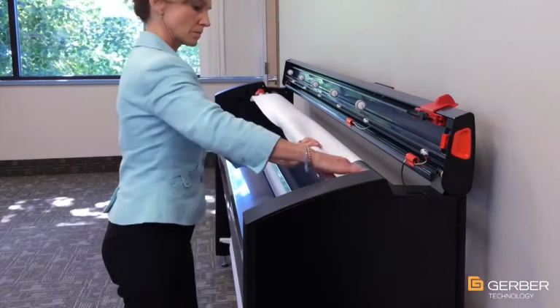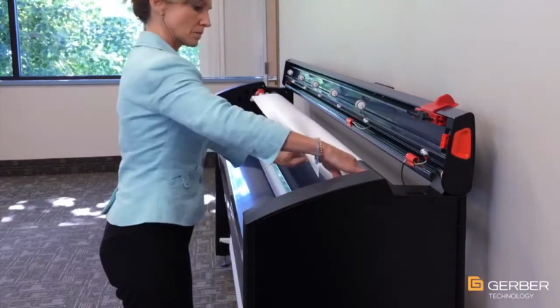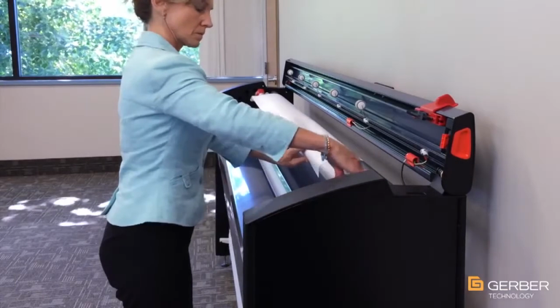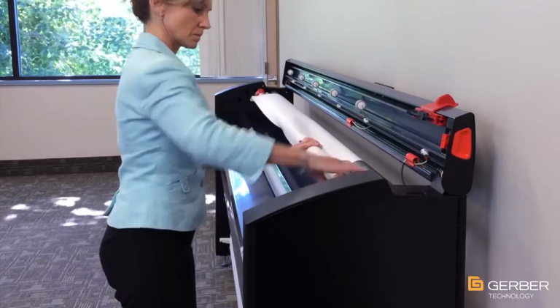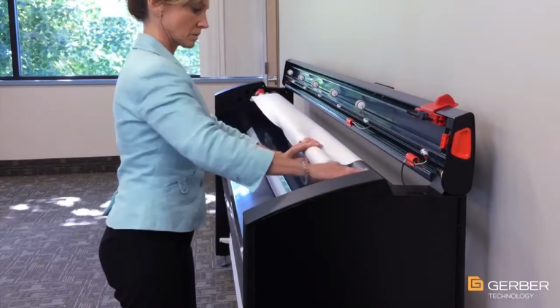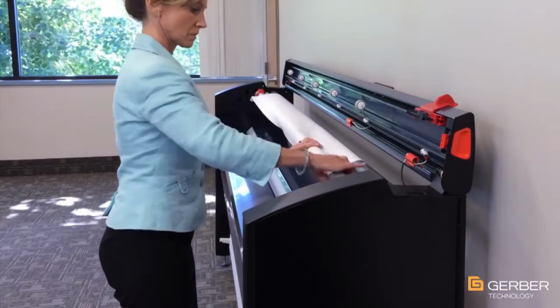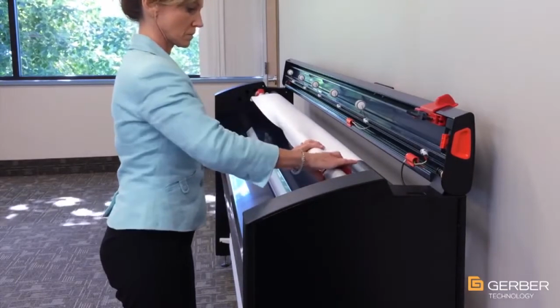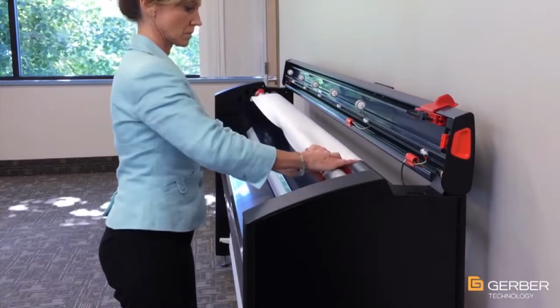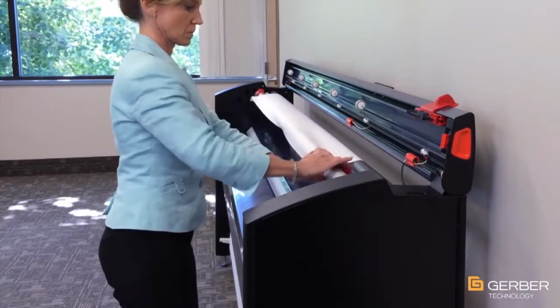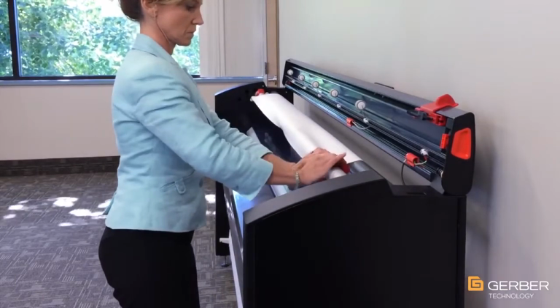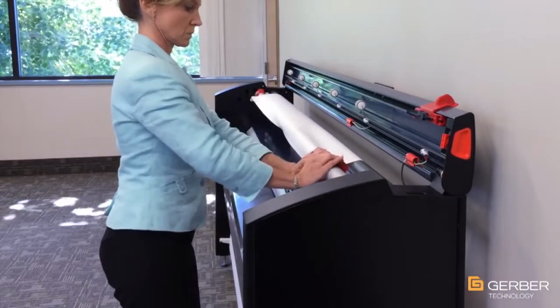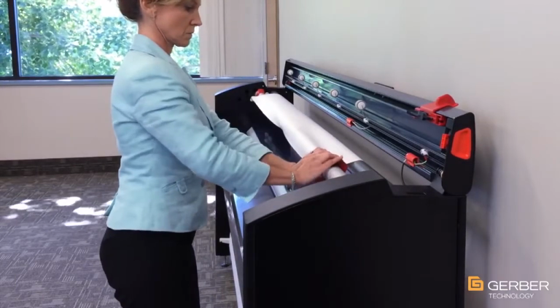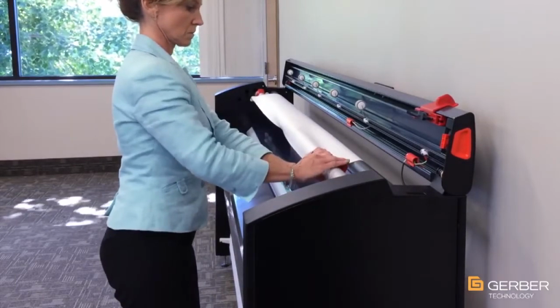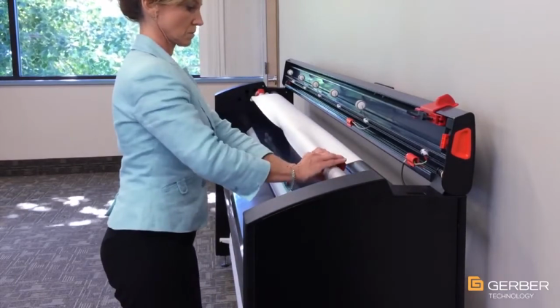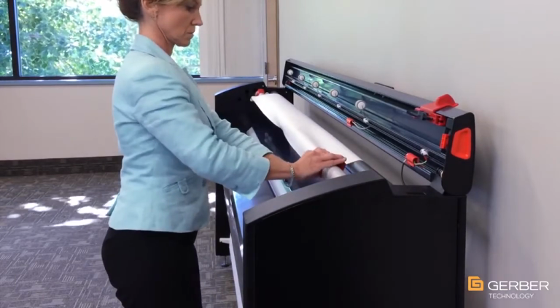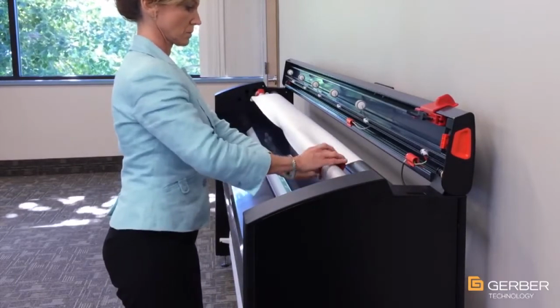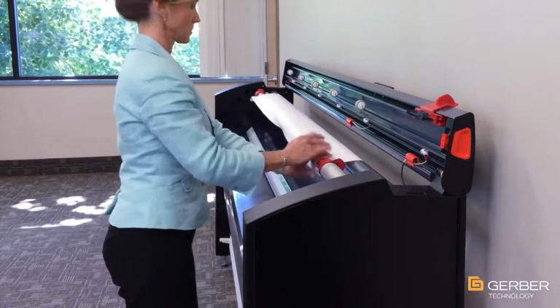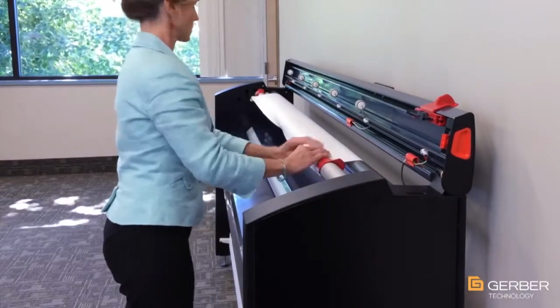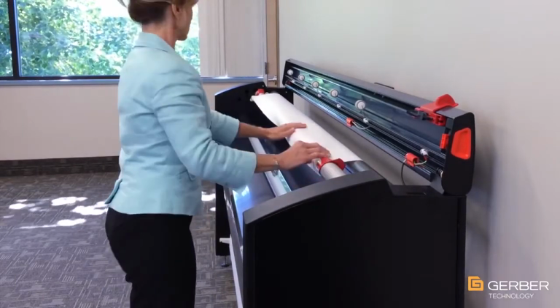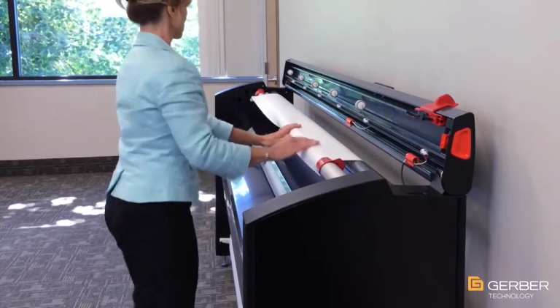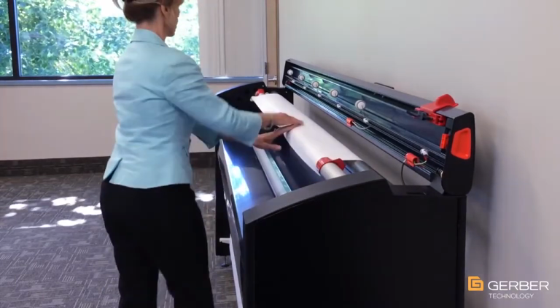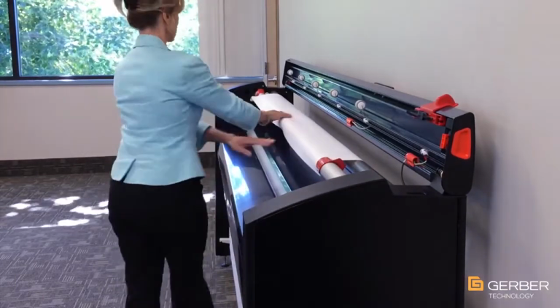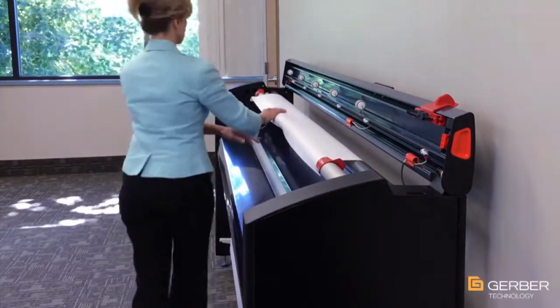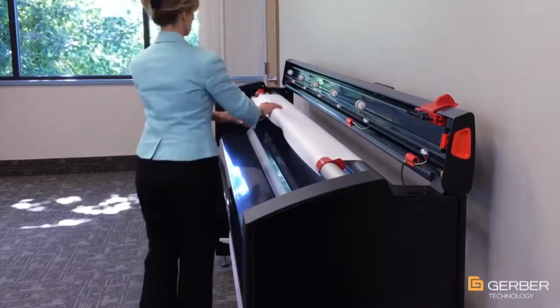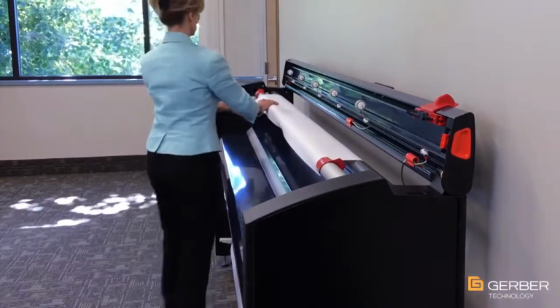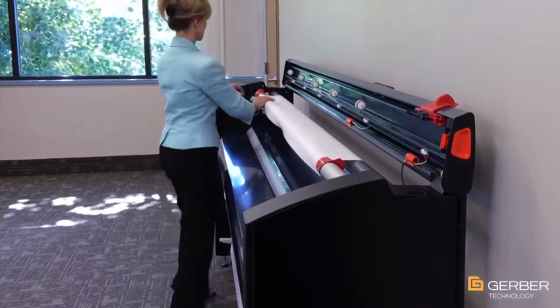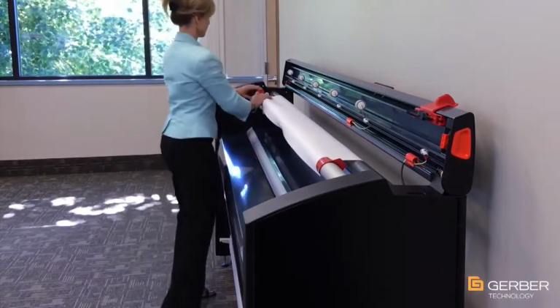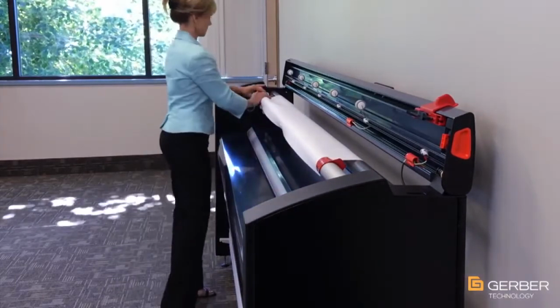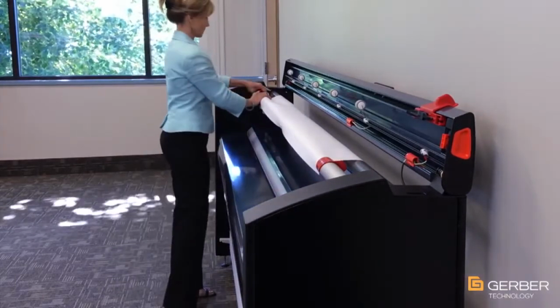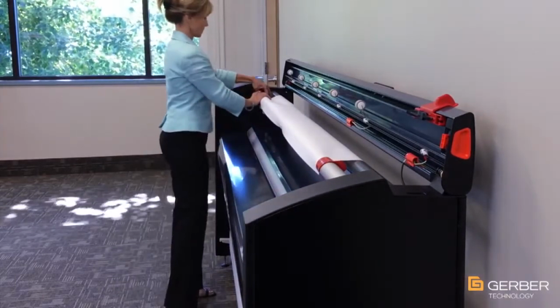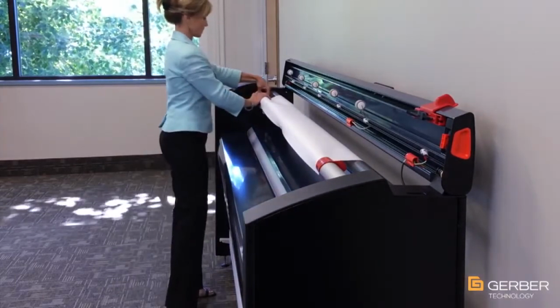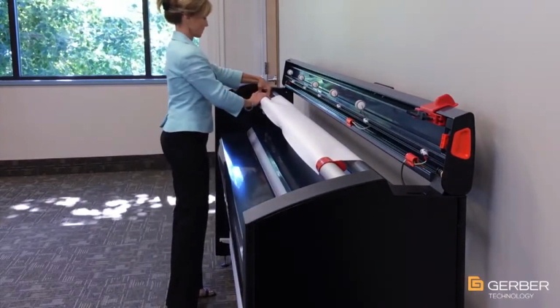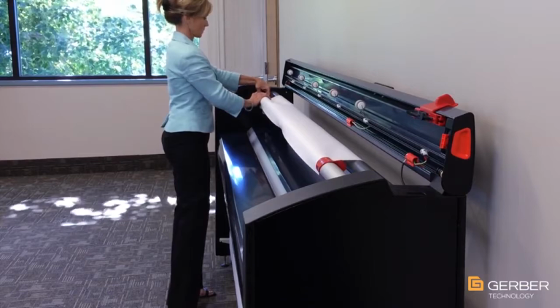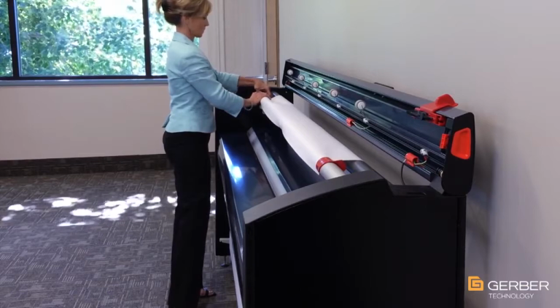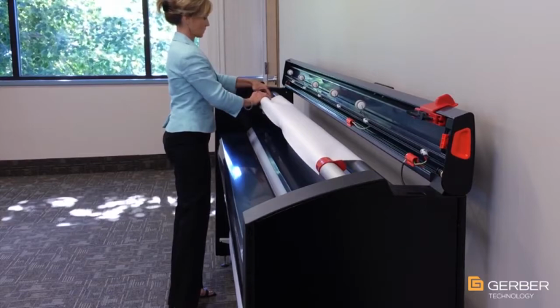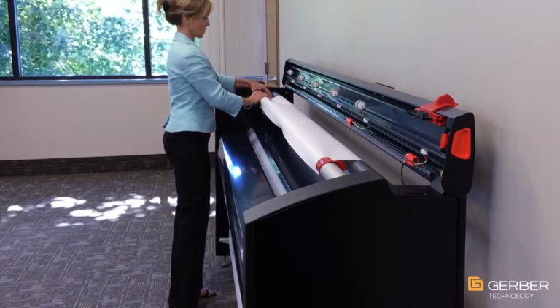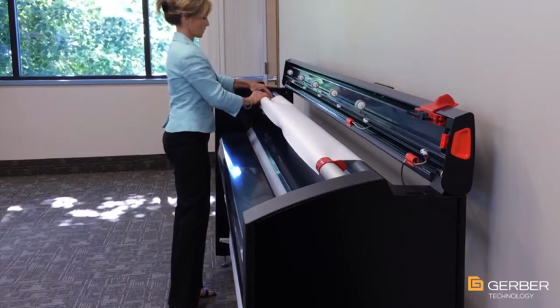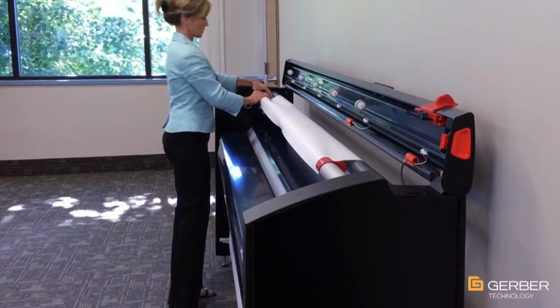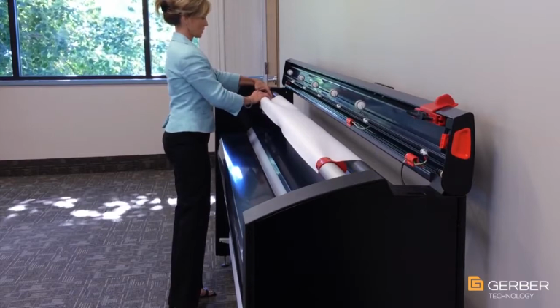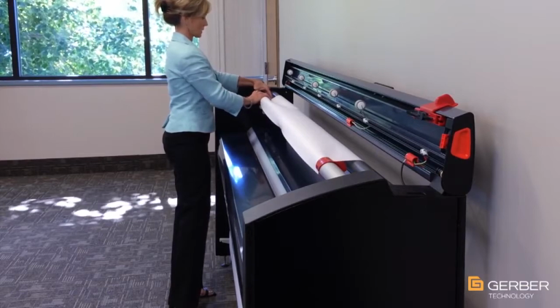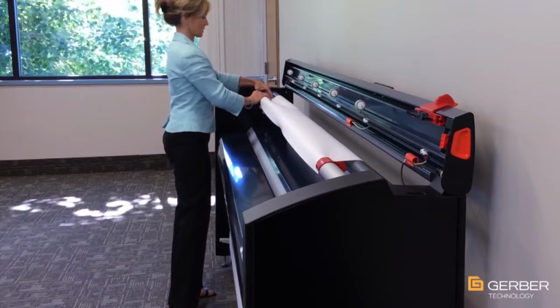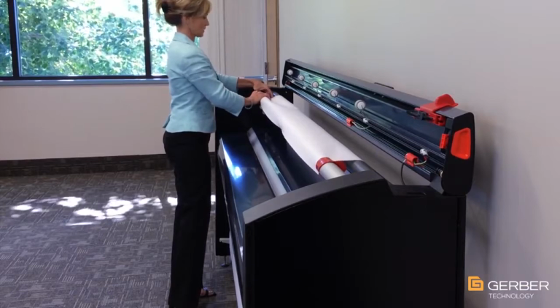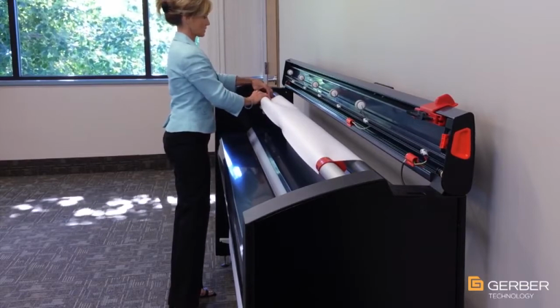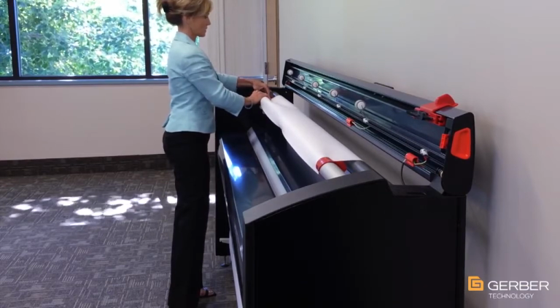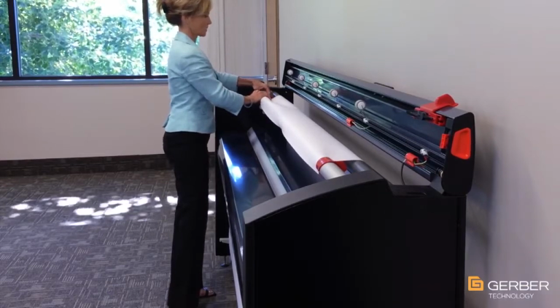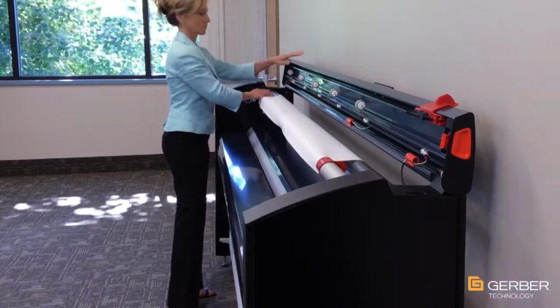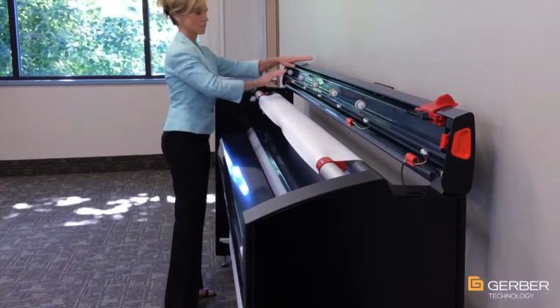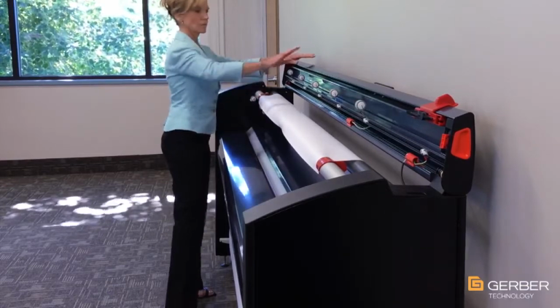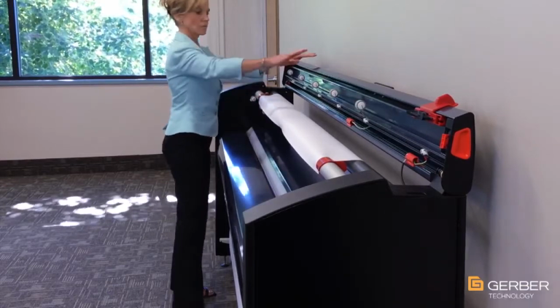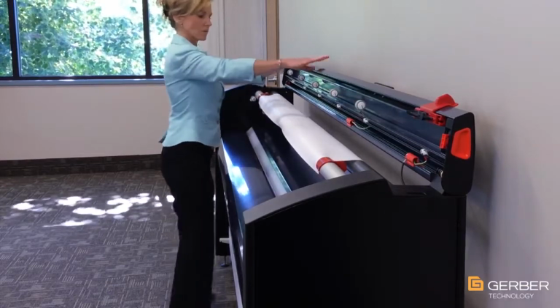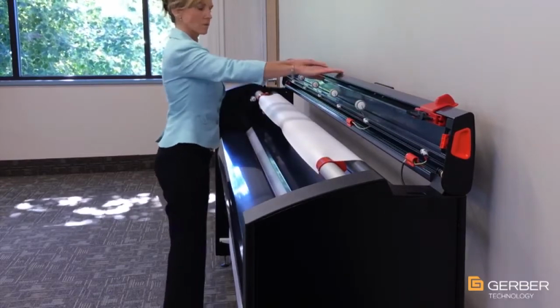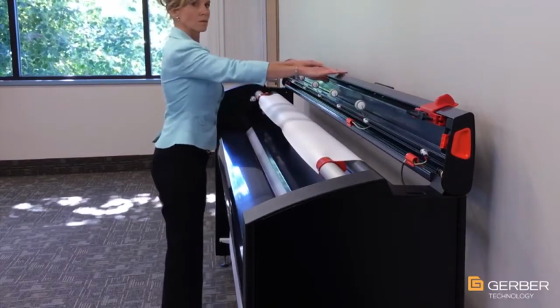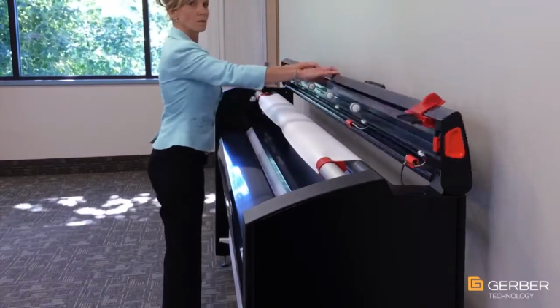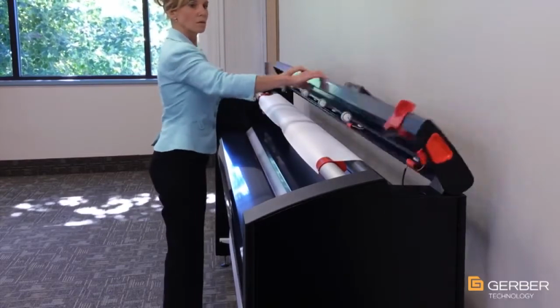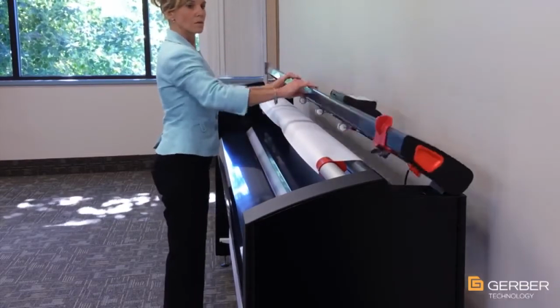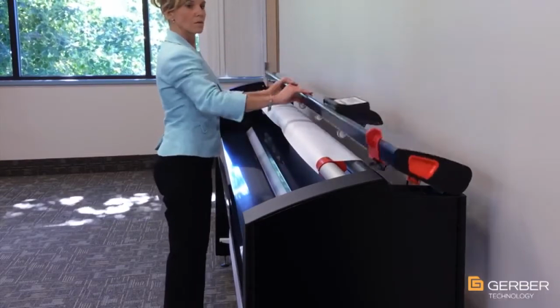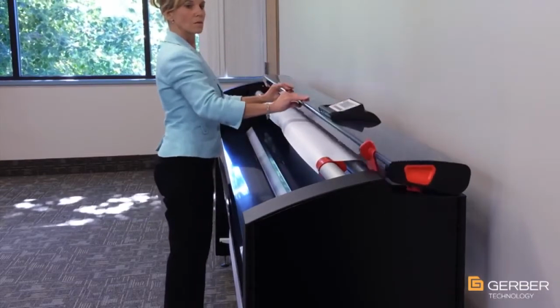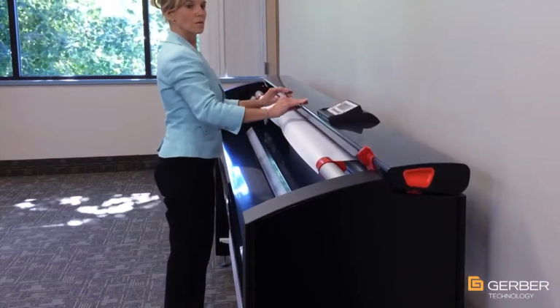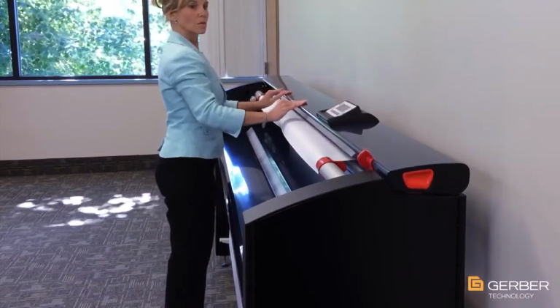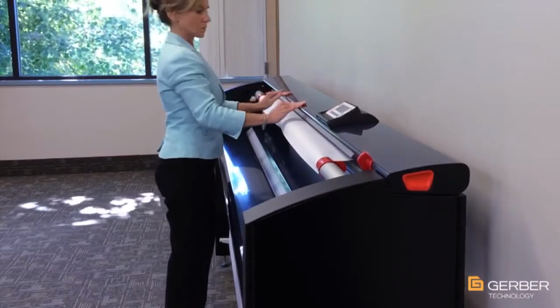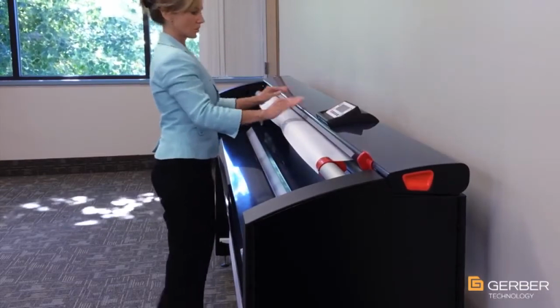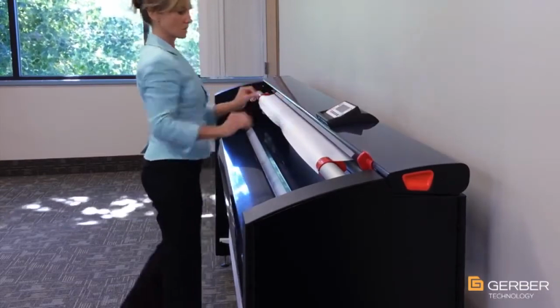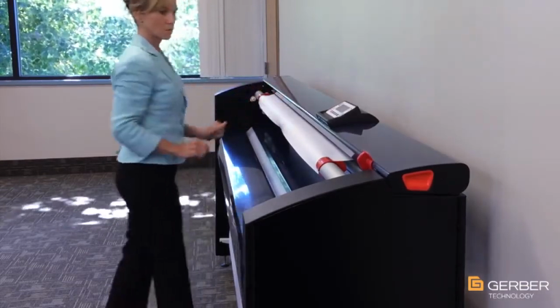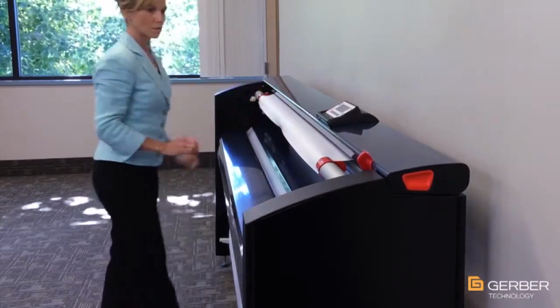The standard take-up bar can support 60 pounds of paper, while the optional heavy-duty take-up bar can support up to 100 pounds.